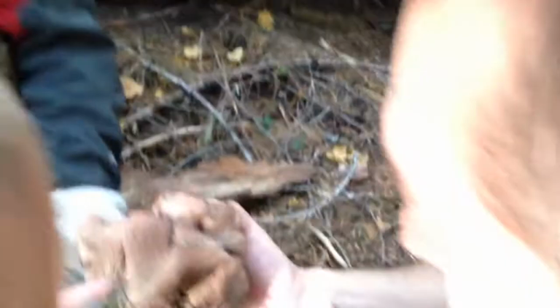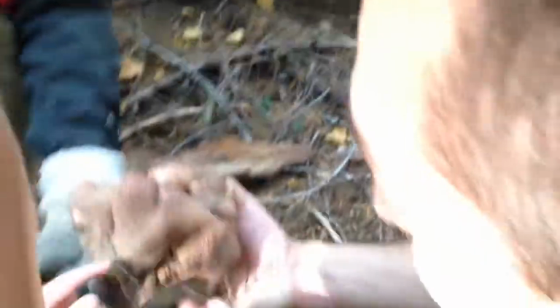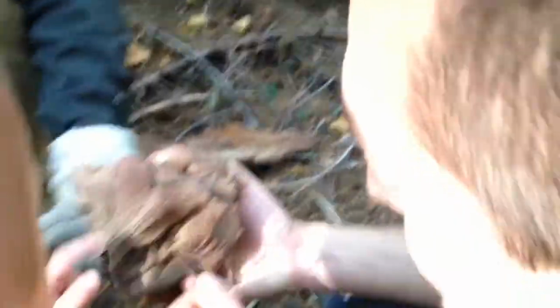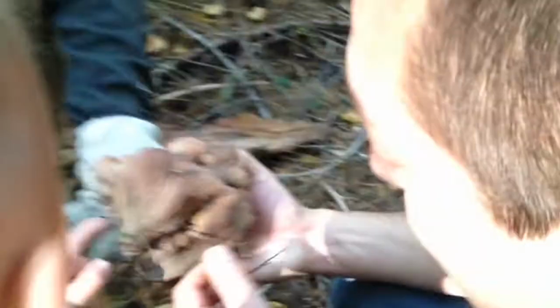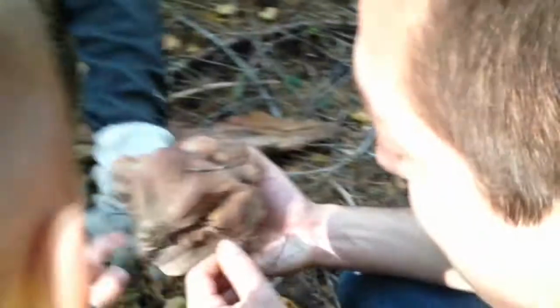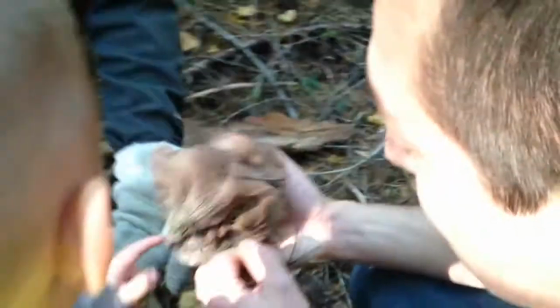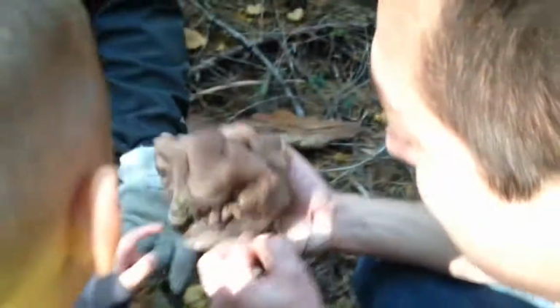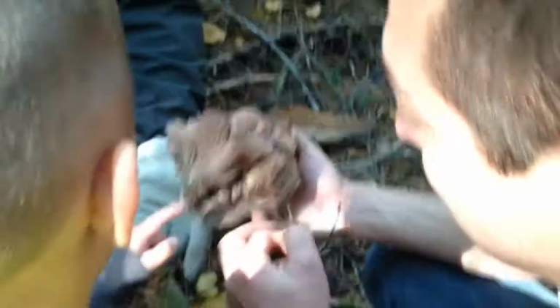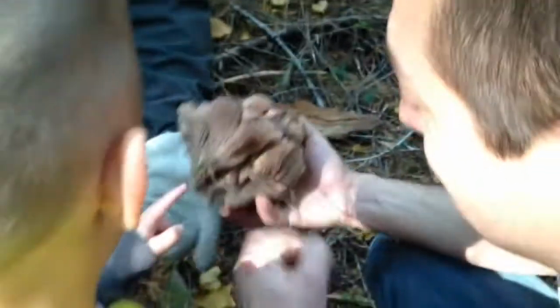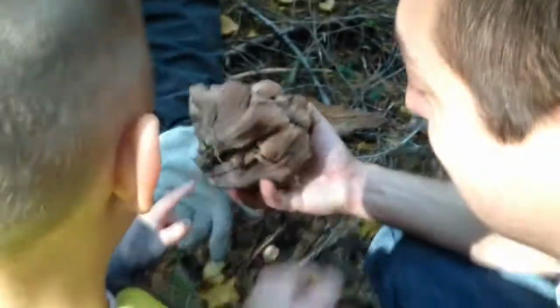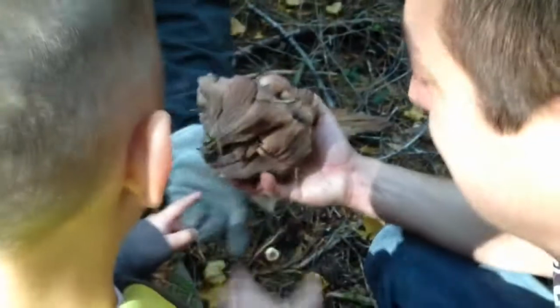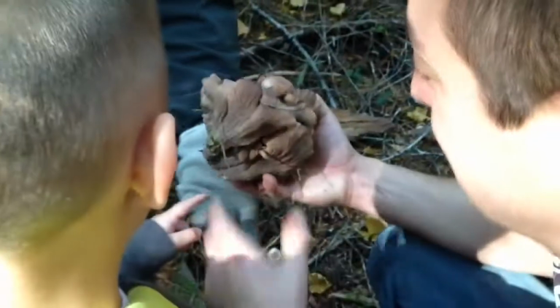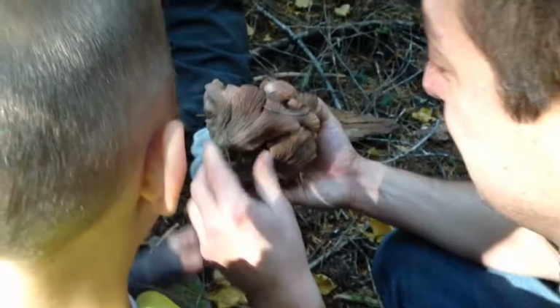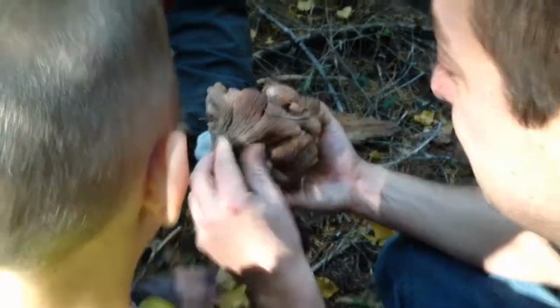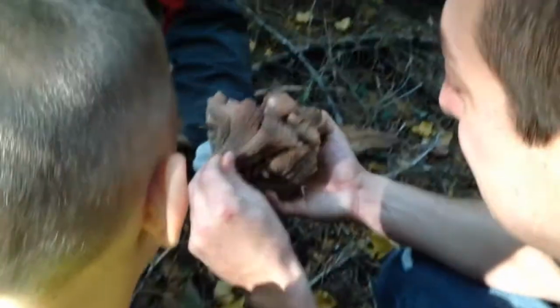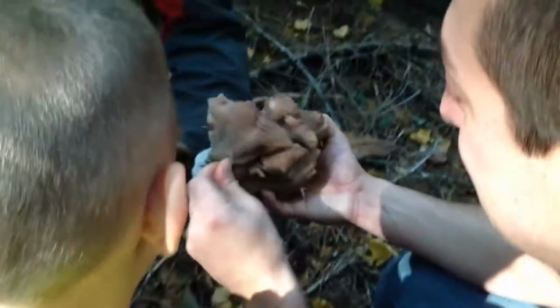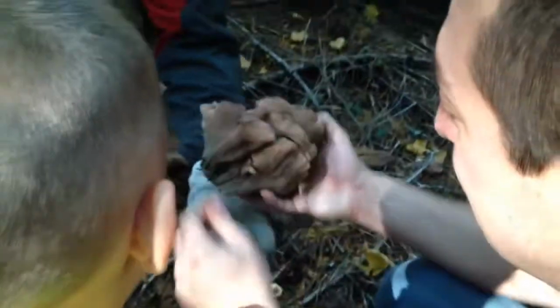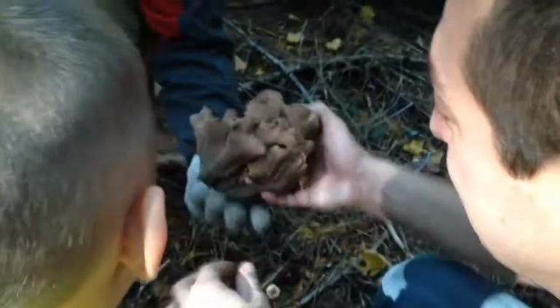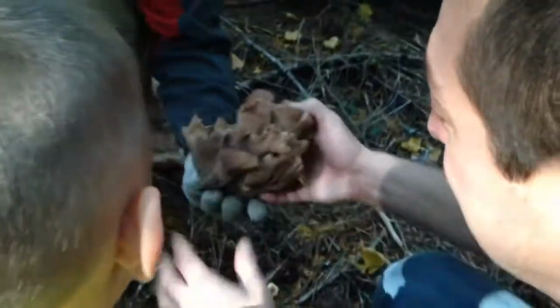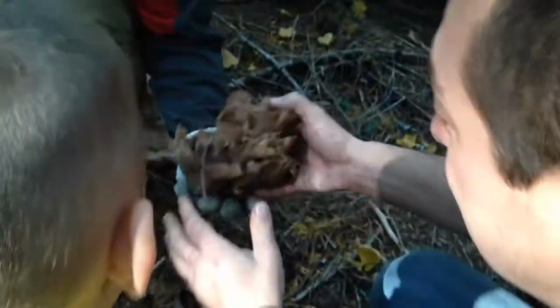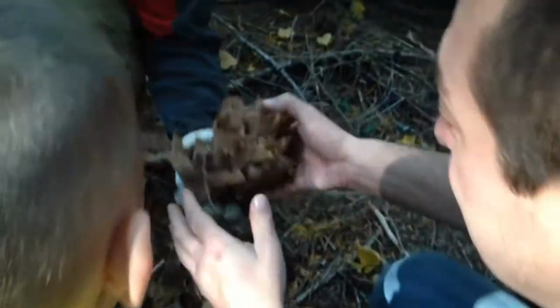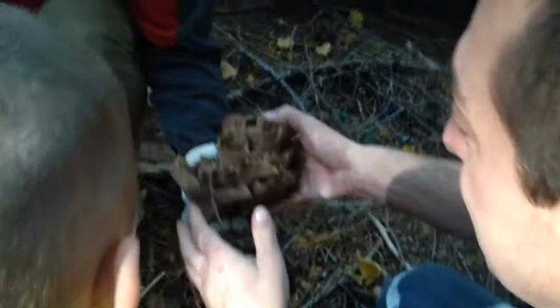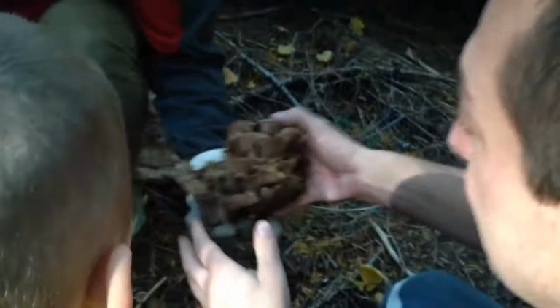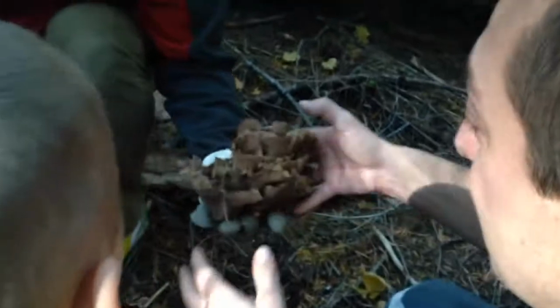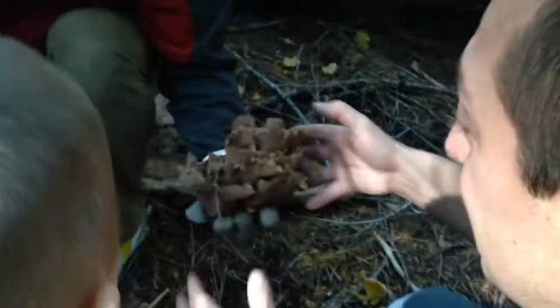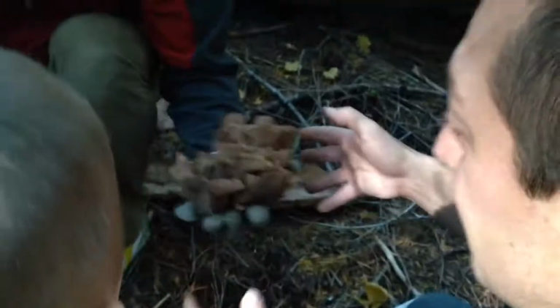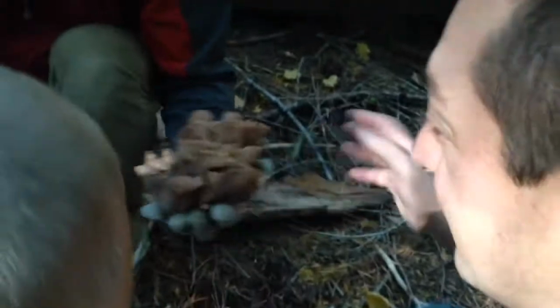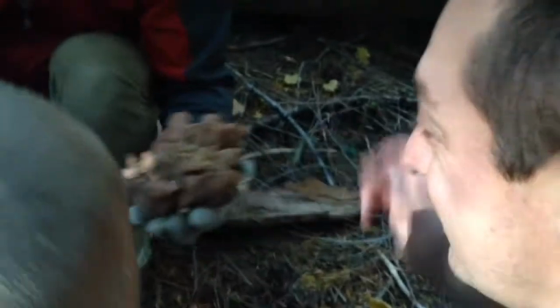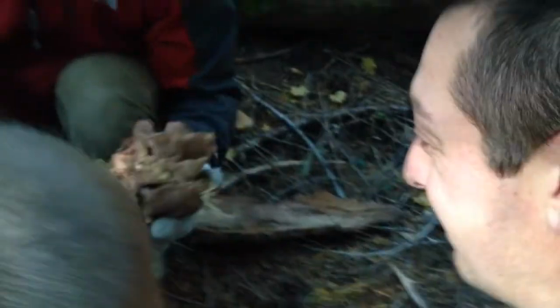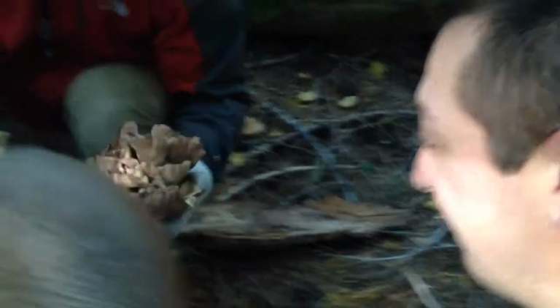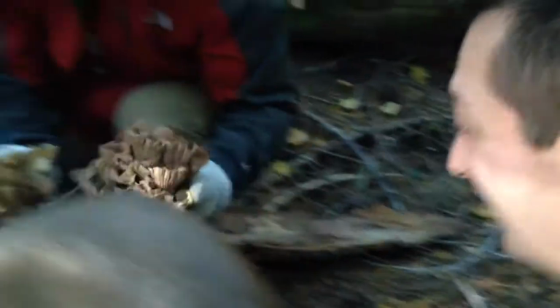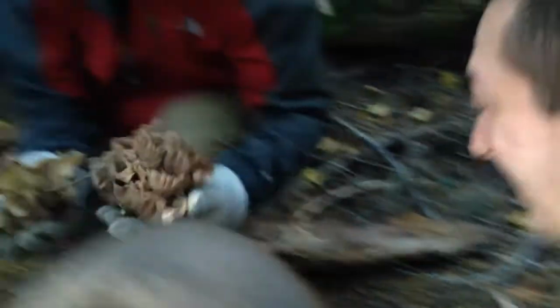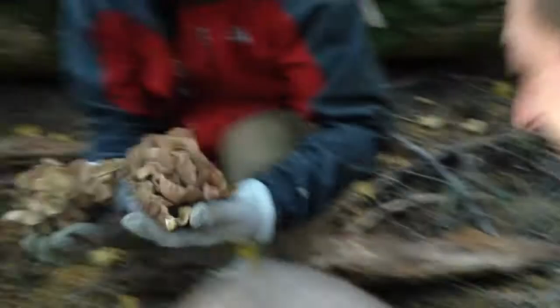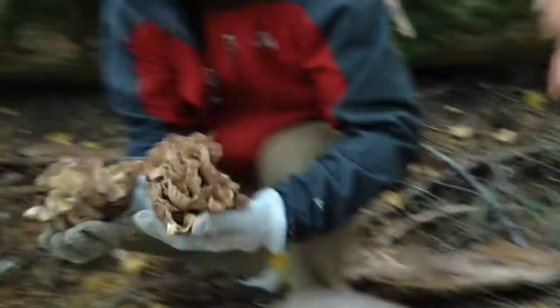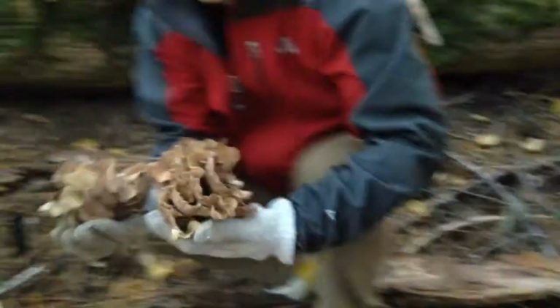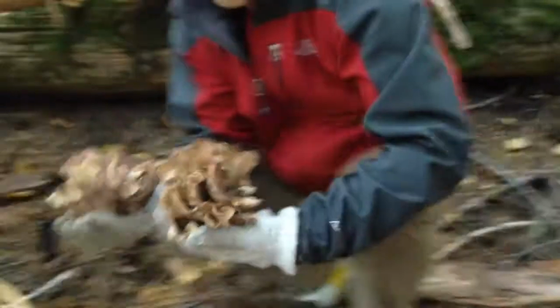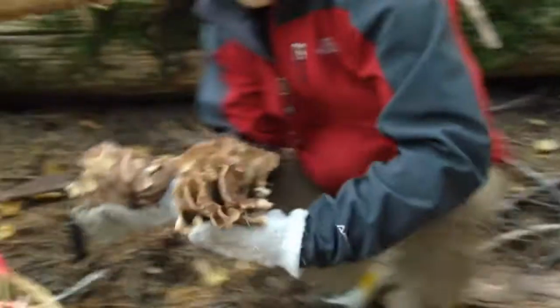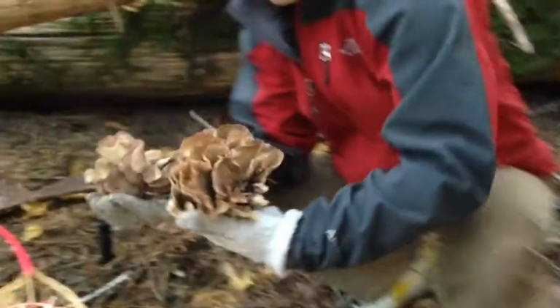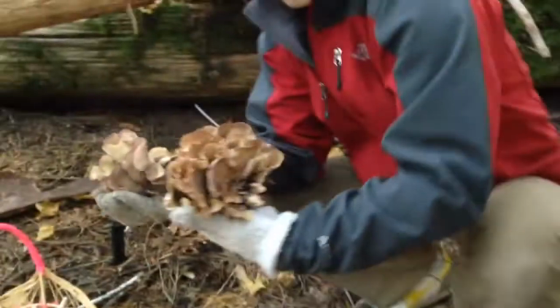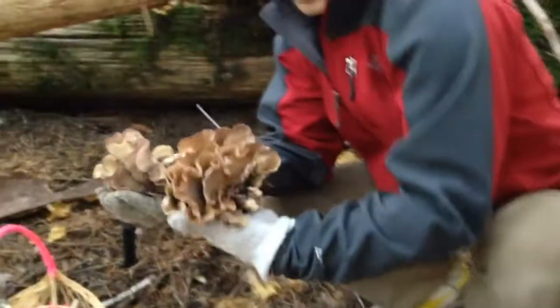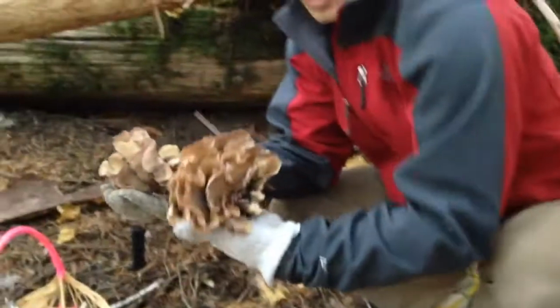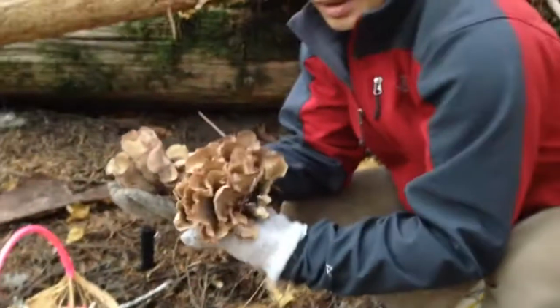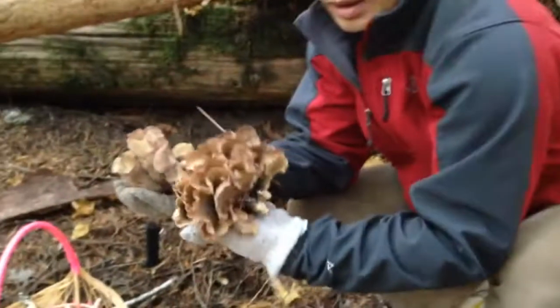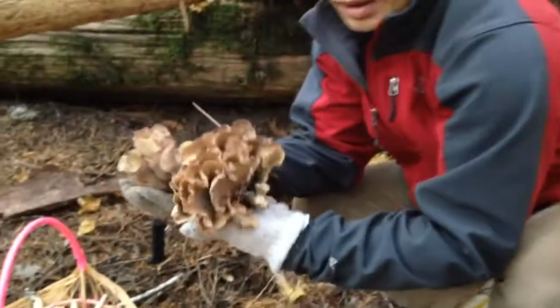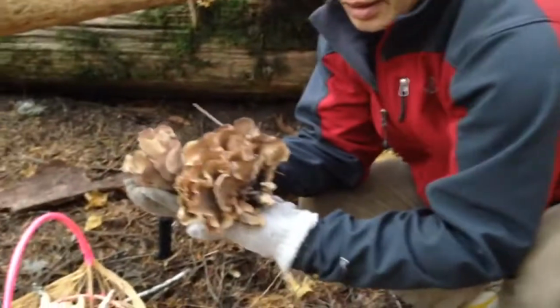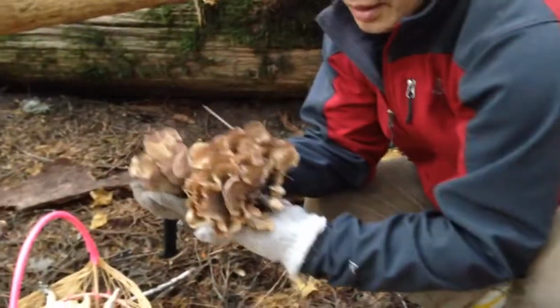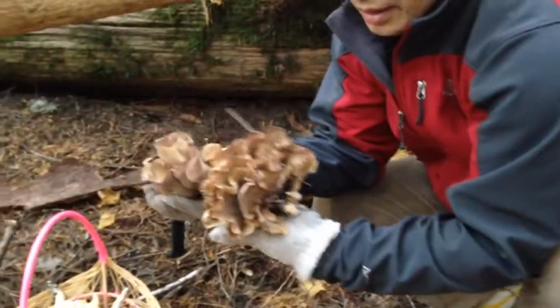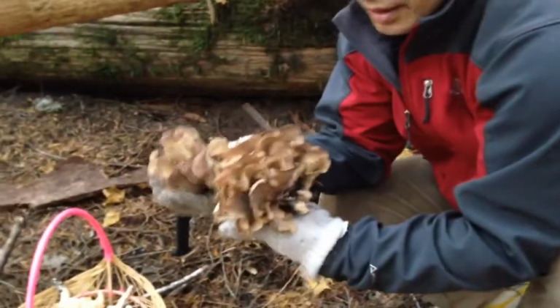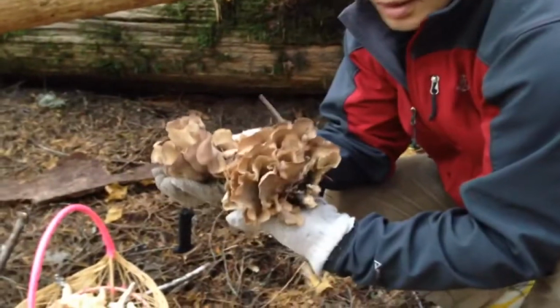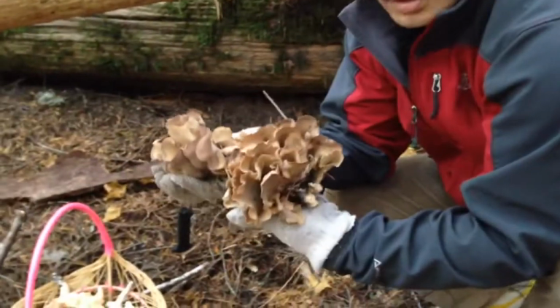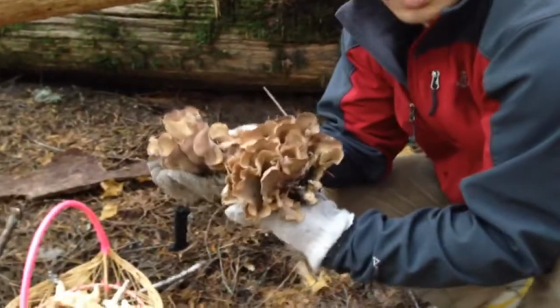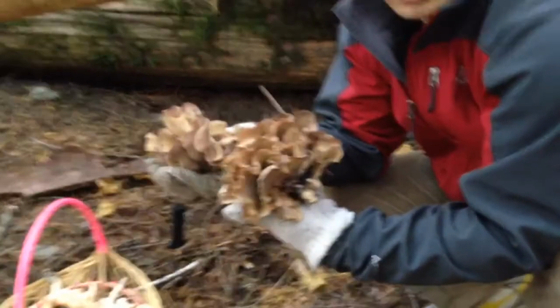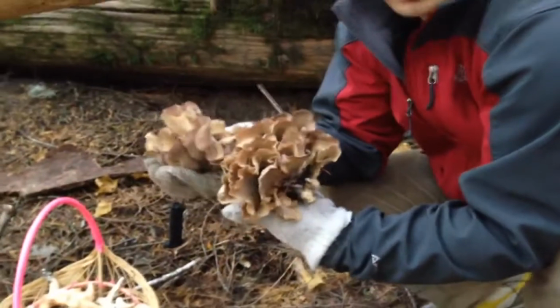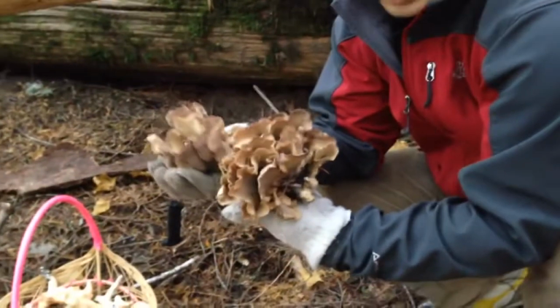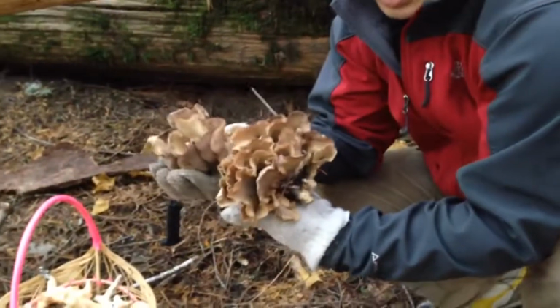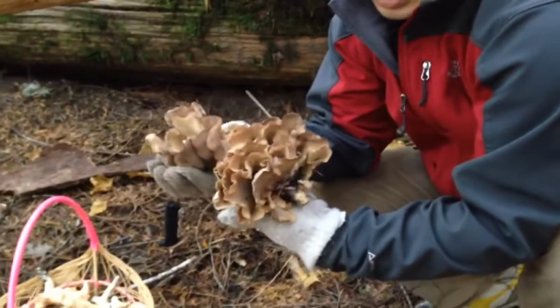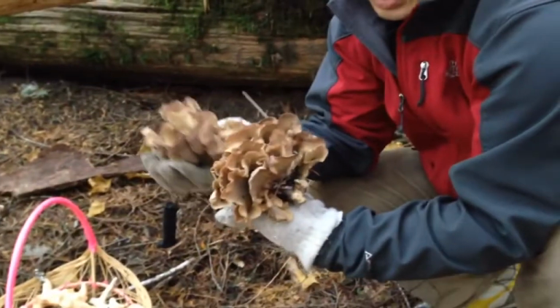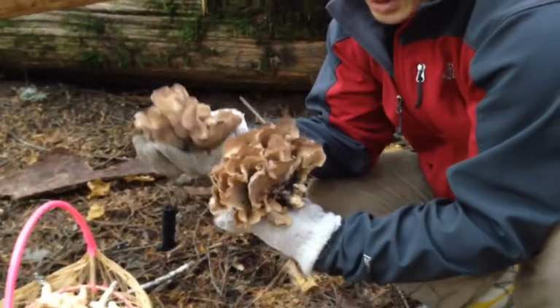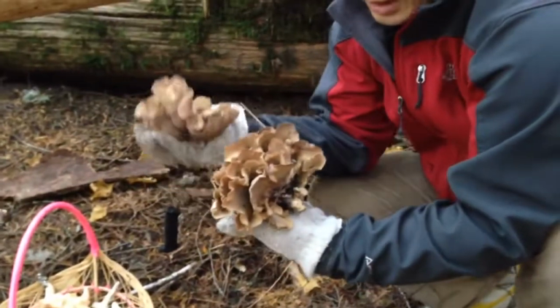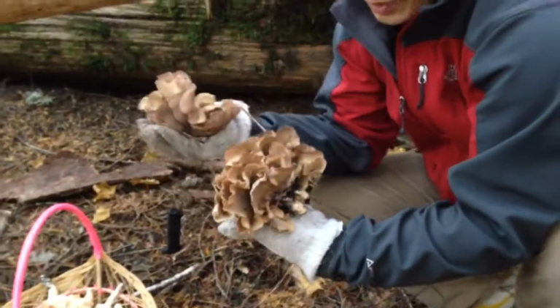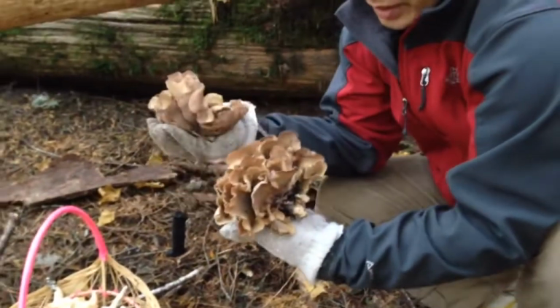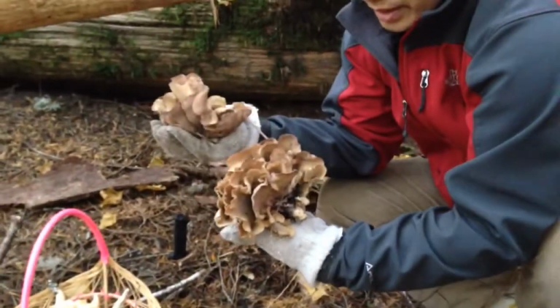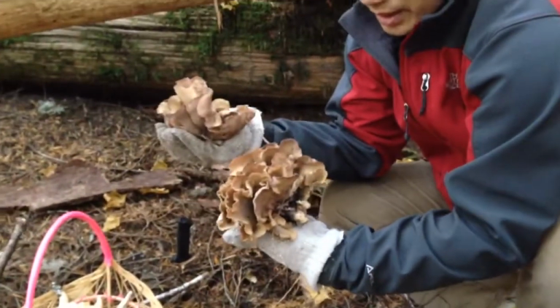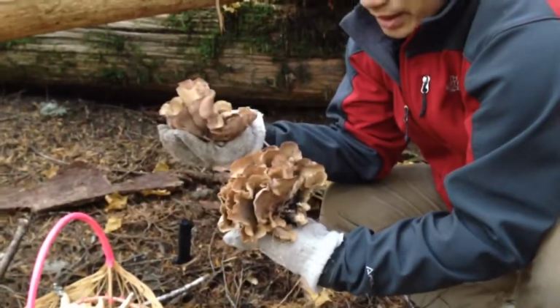My friend wants a little better. Look at this one, look at this one. That's a nice one, that's a nice big one, huh?